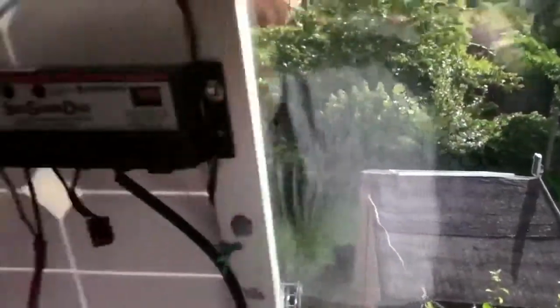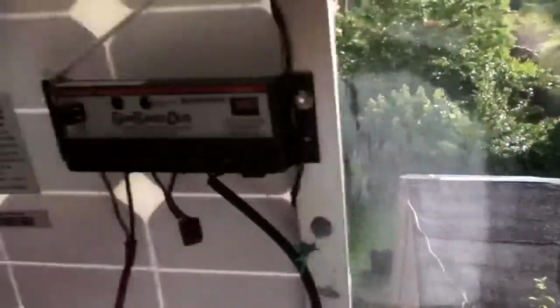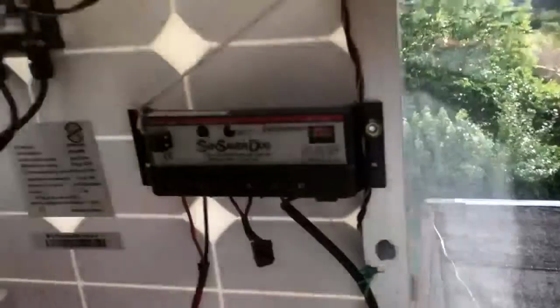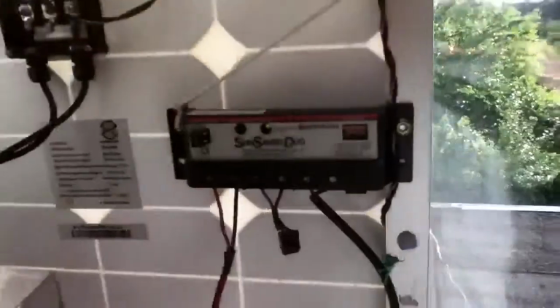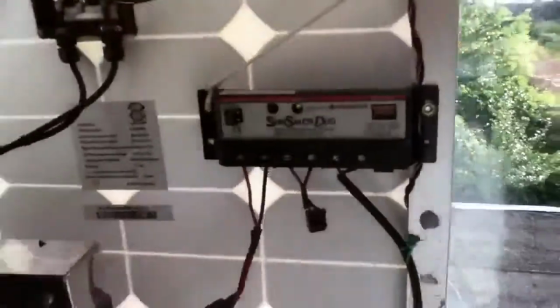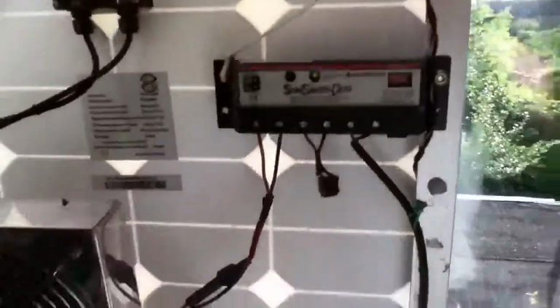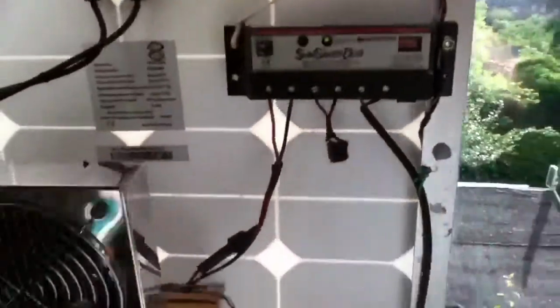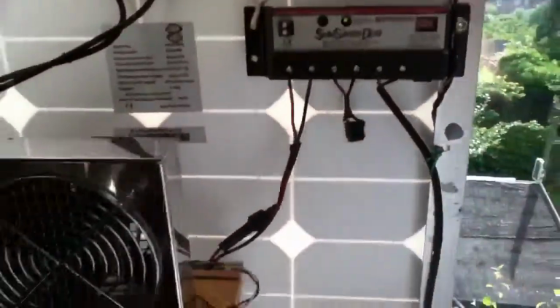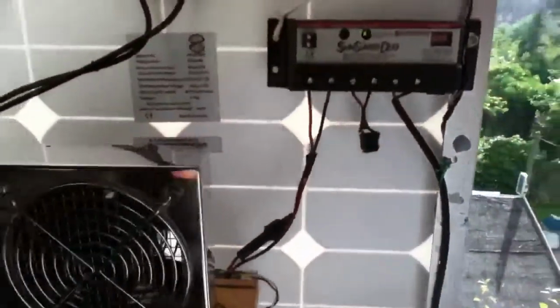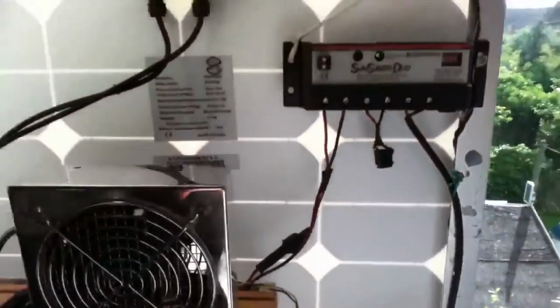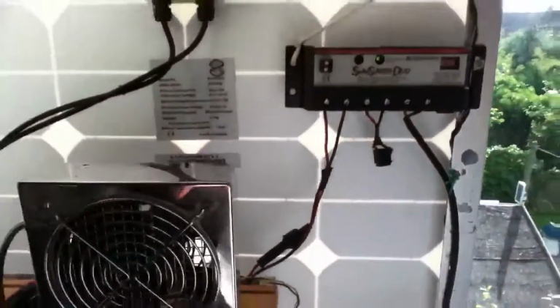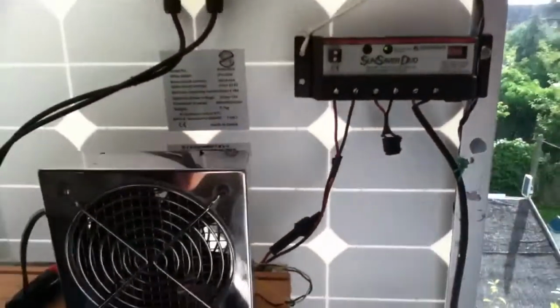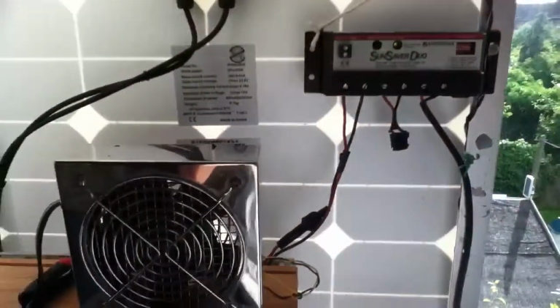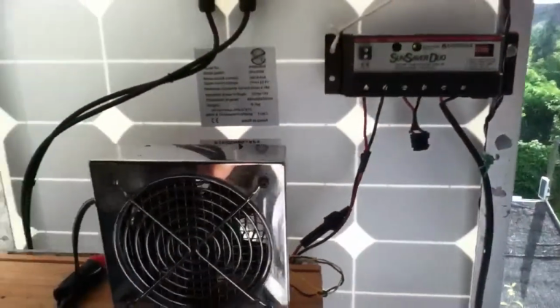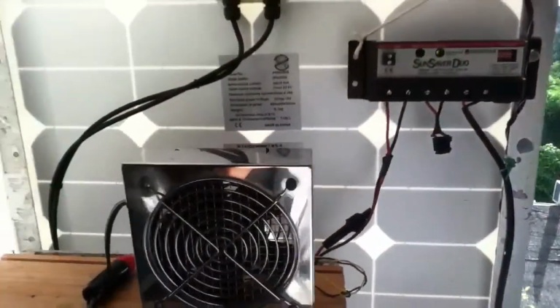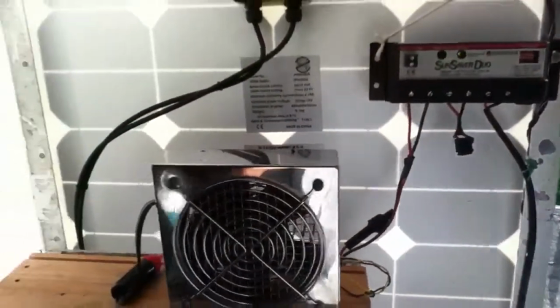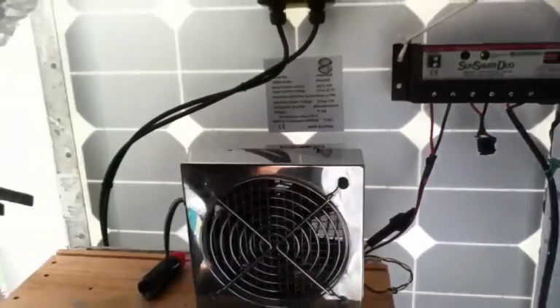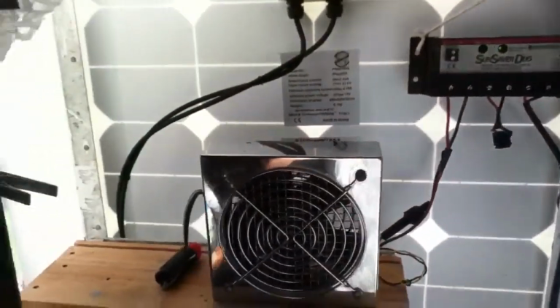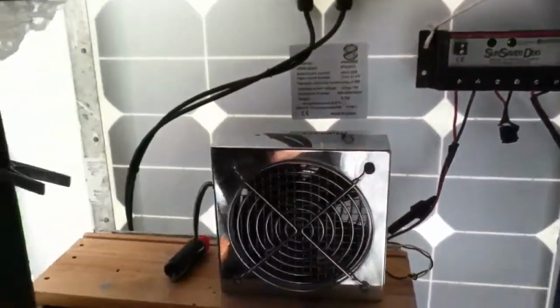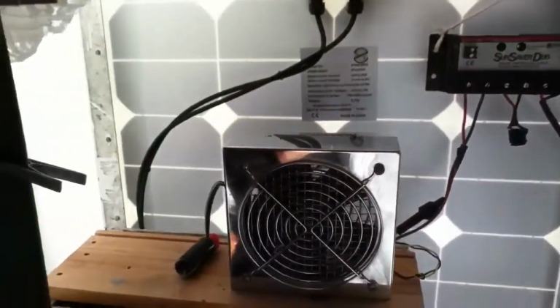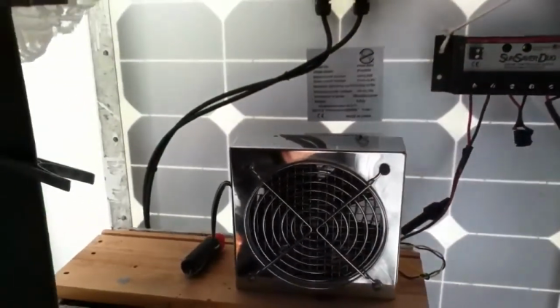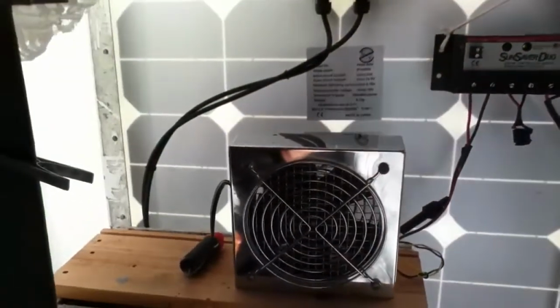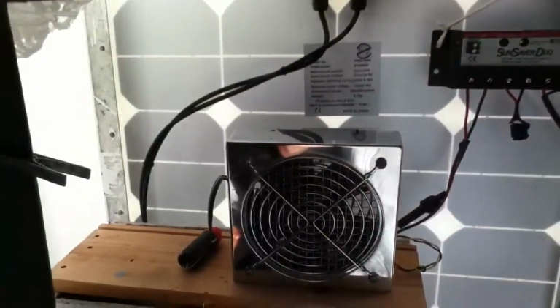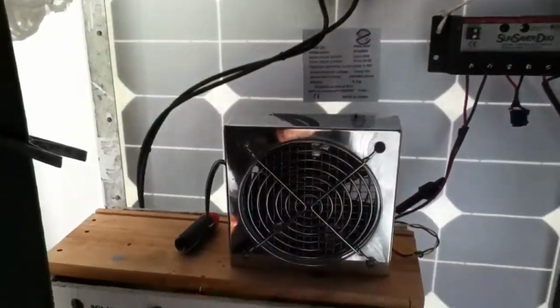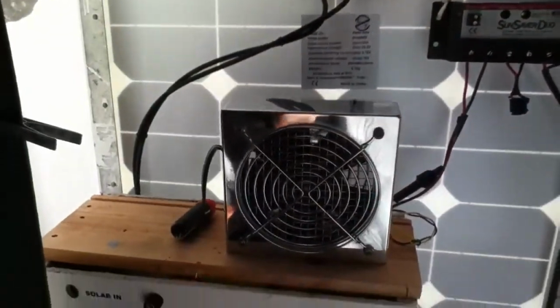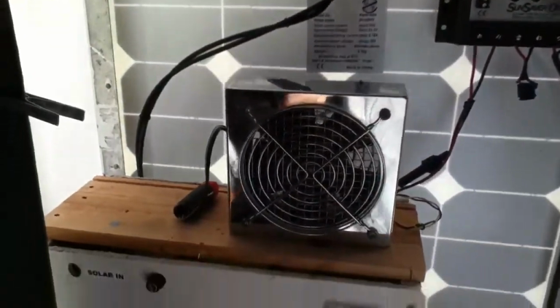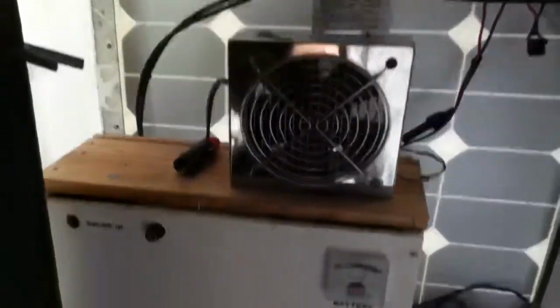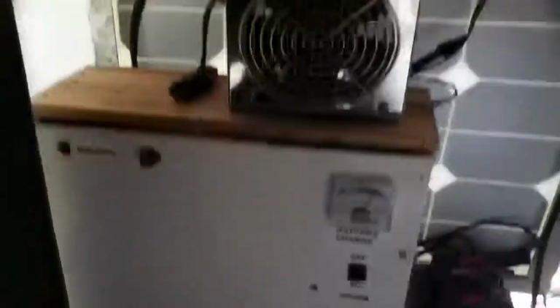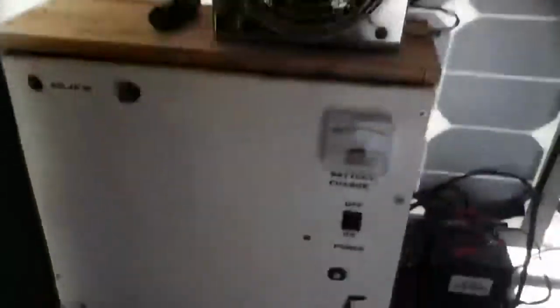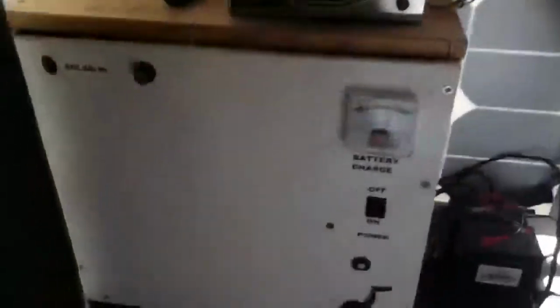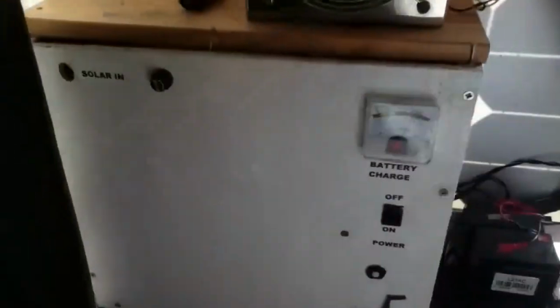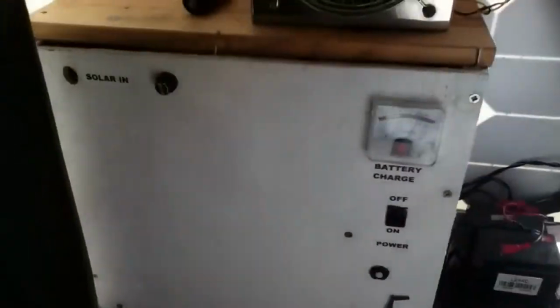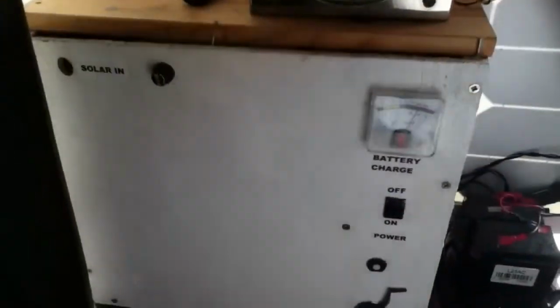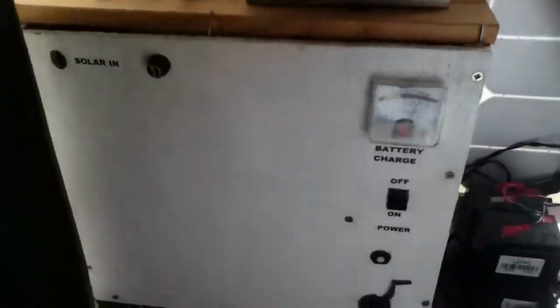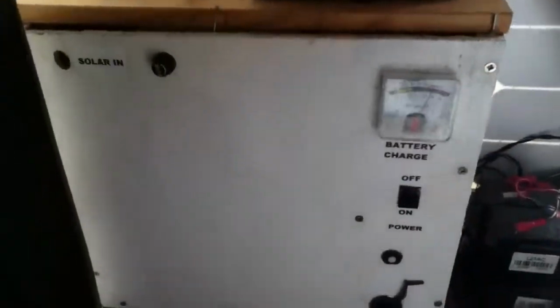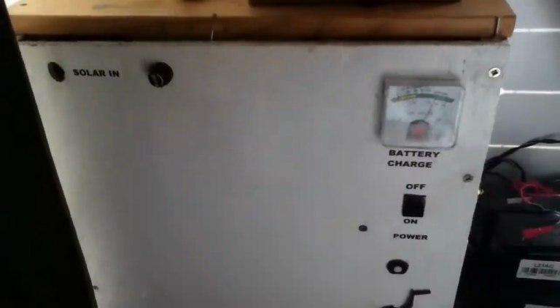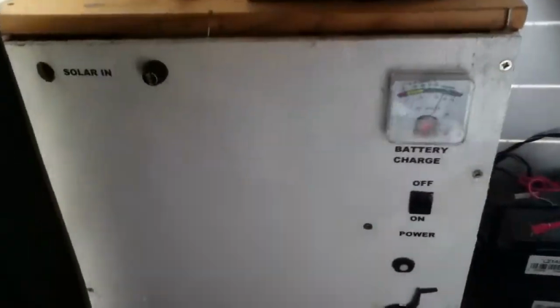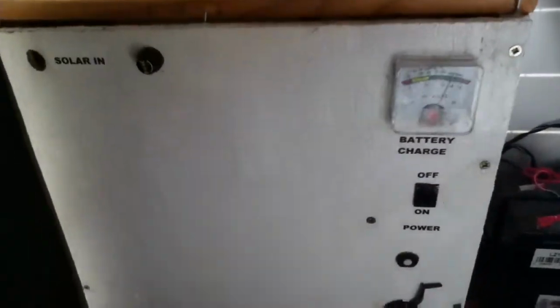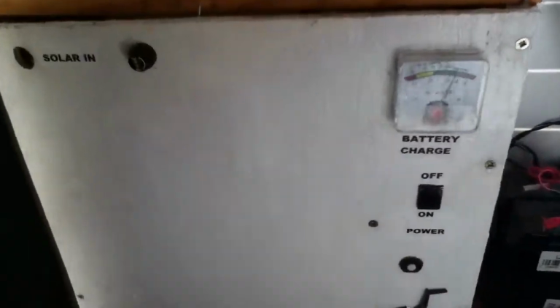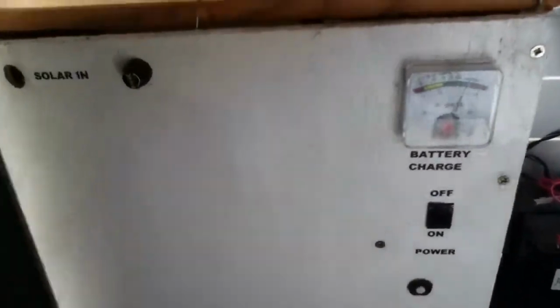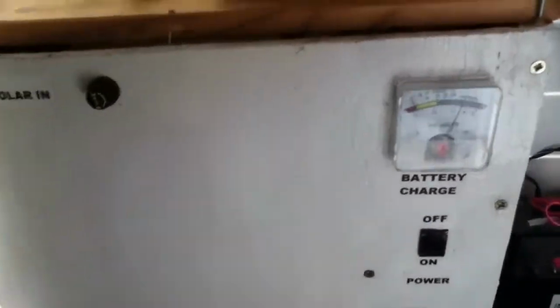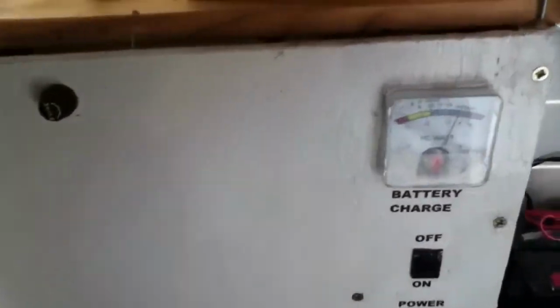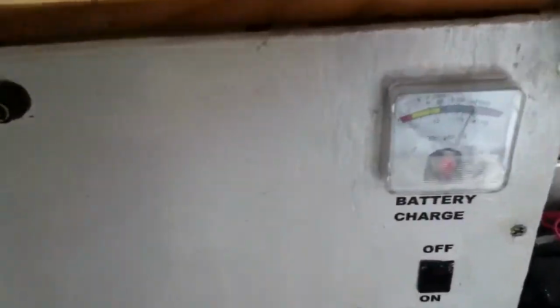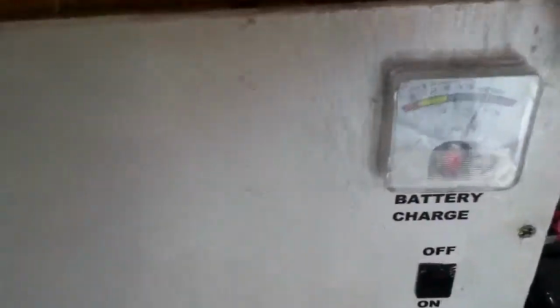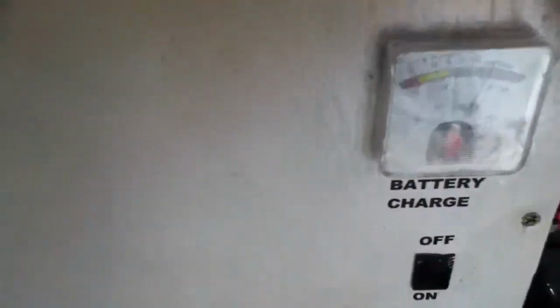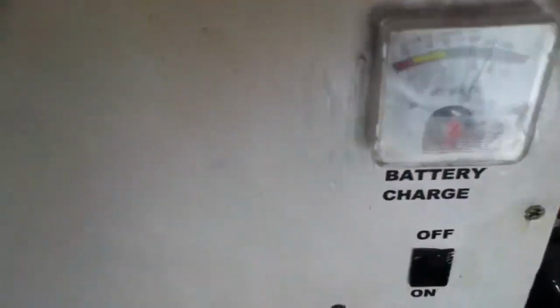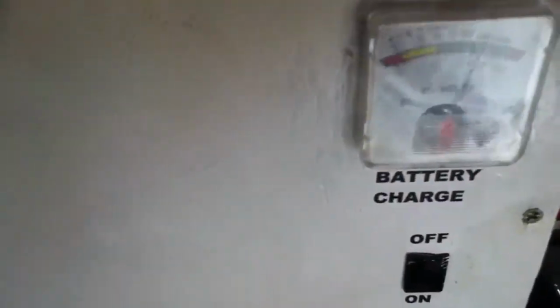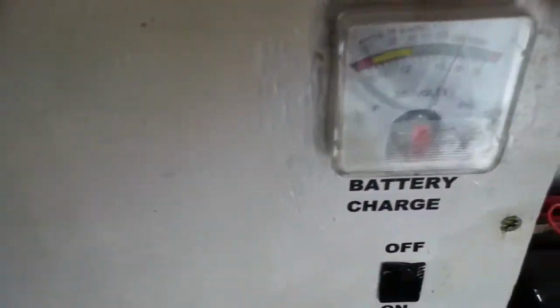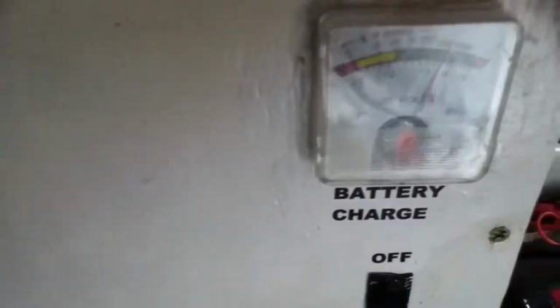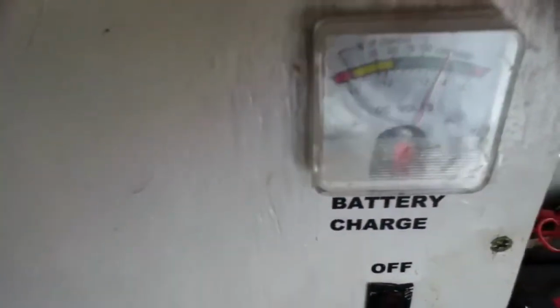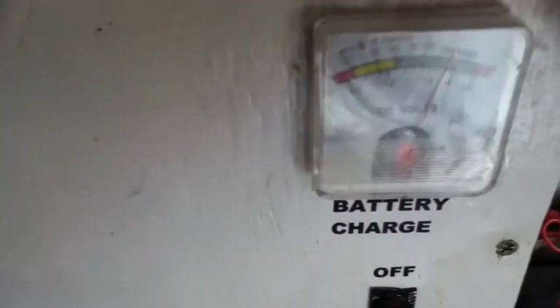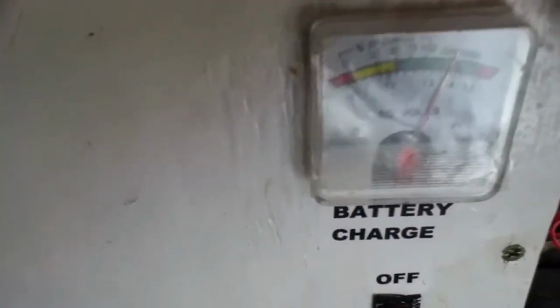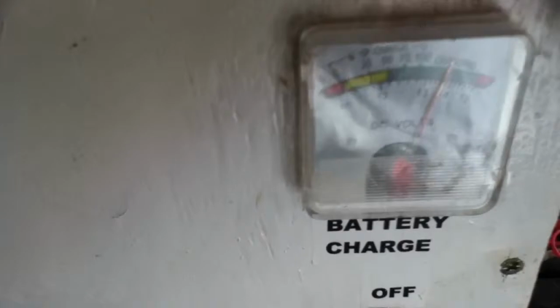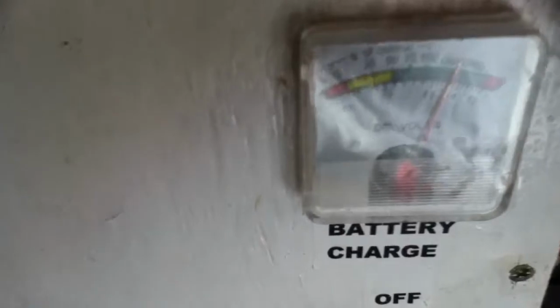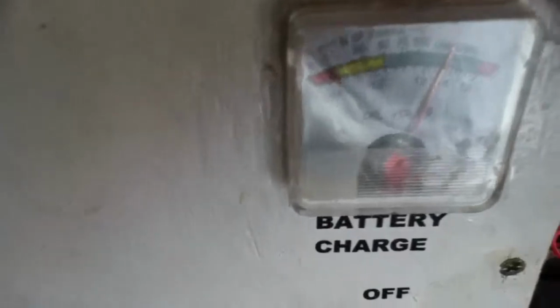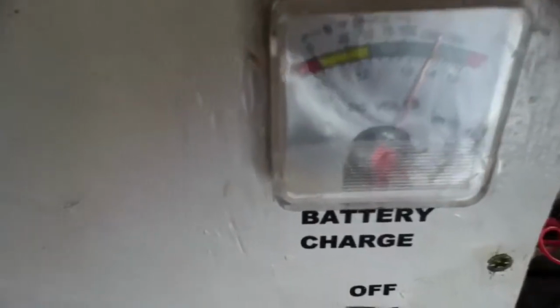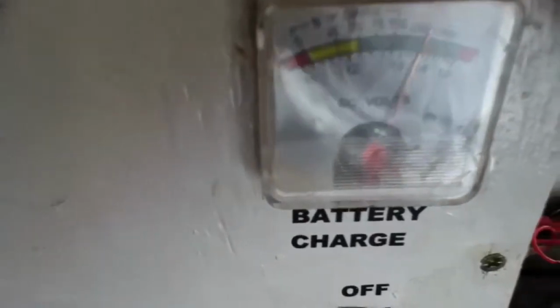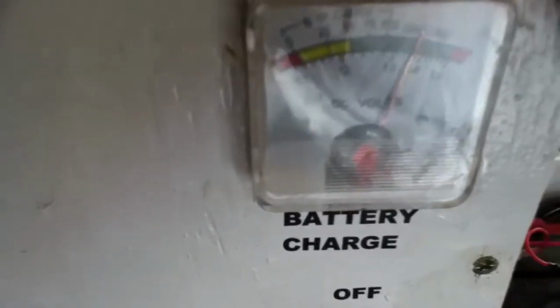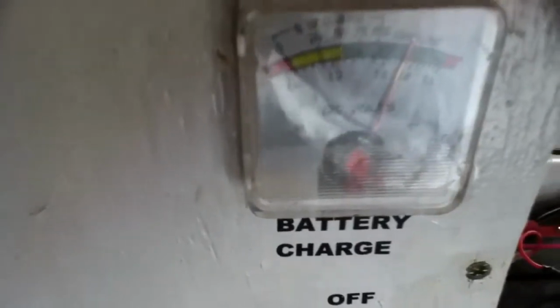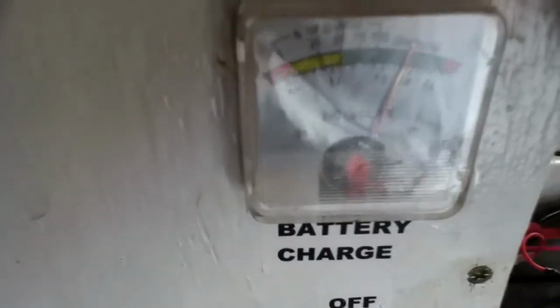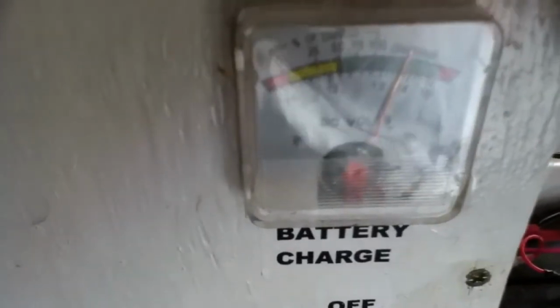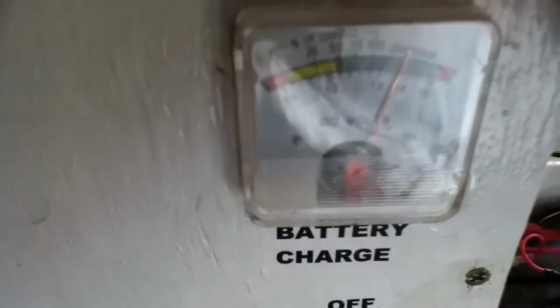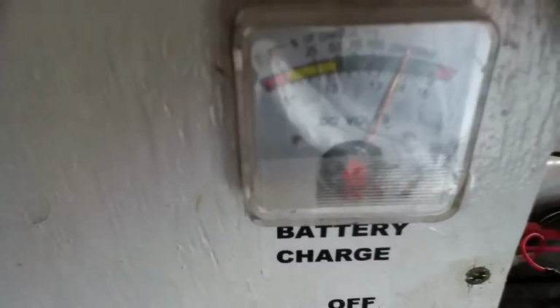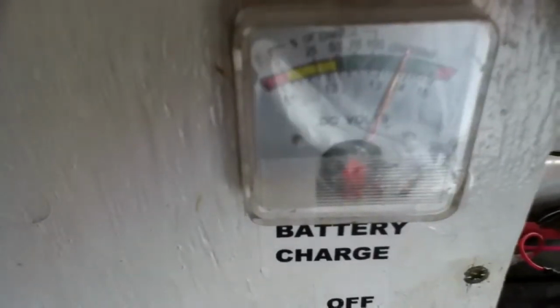Inside we have the power box which is fully charged as you can see here.